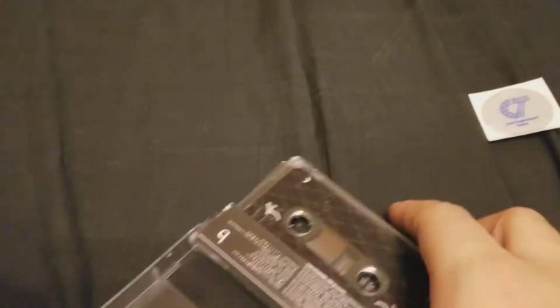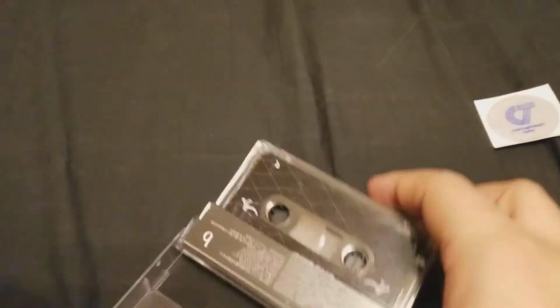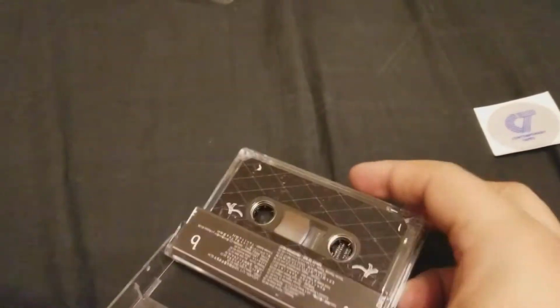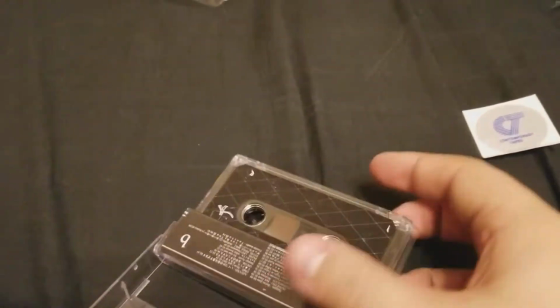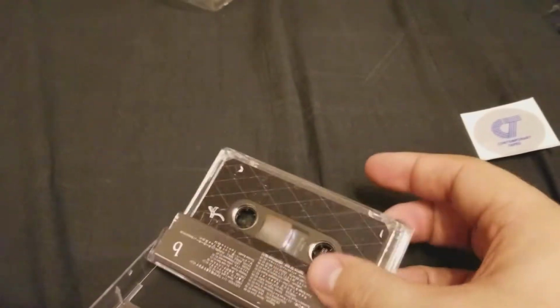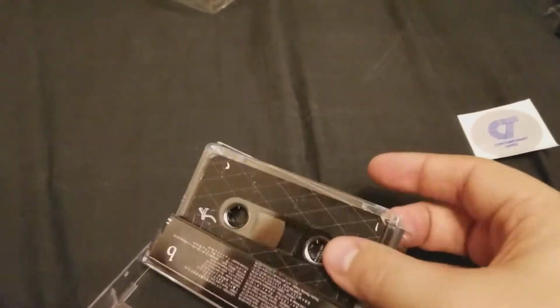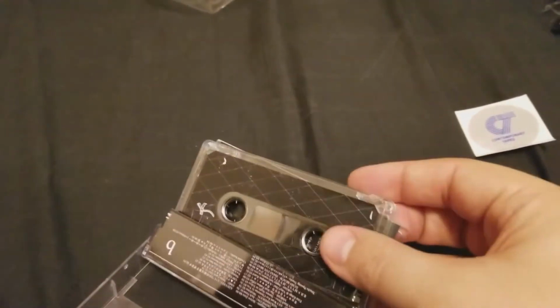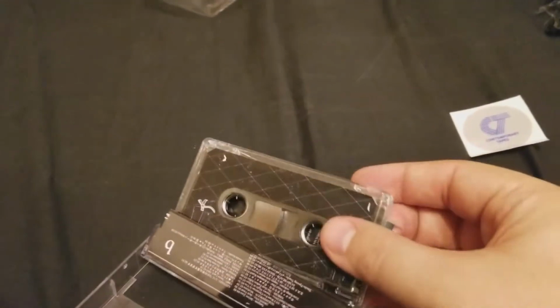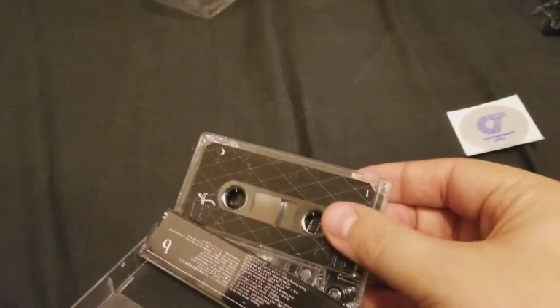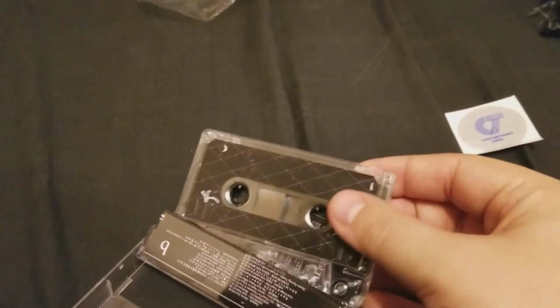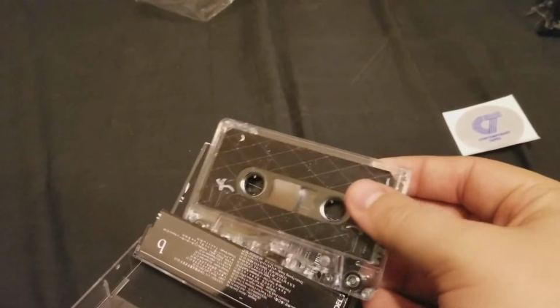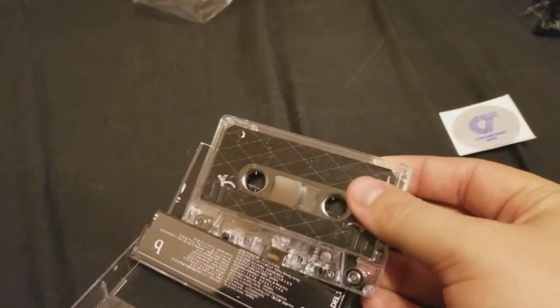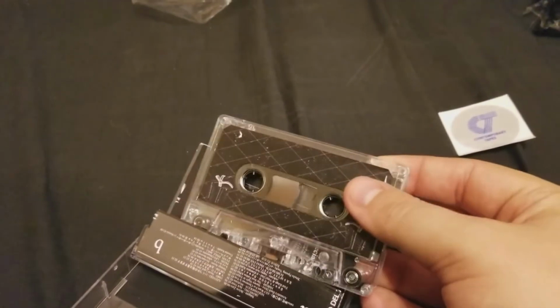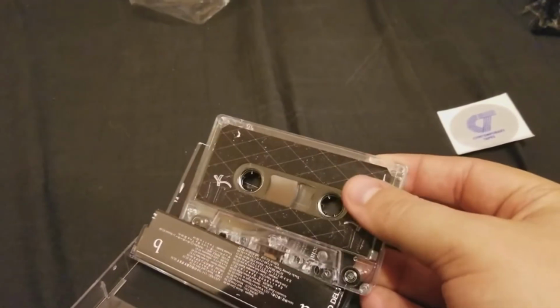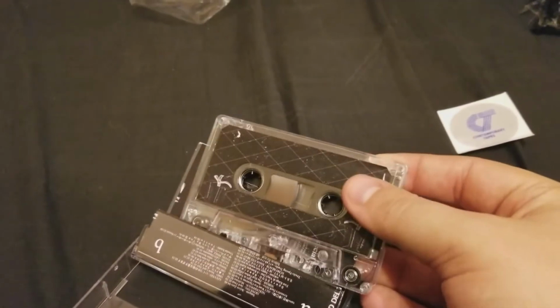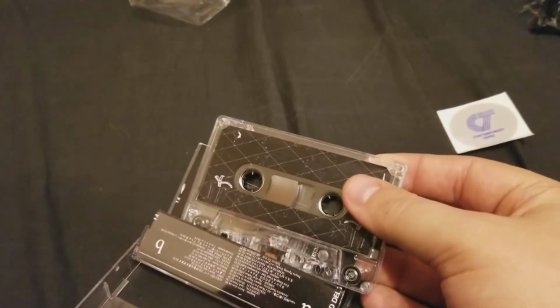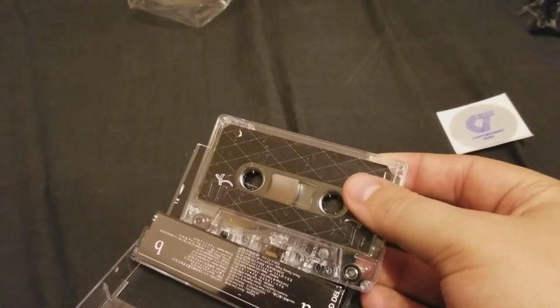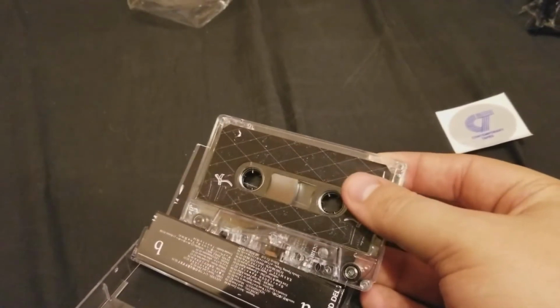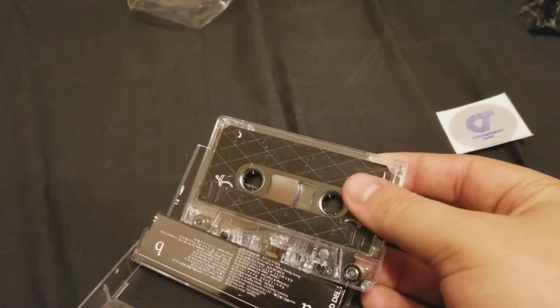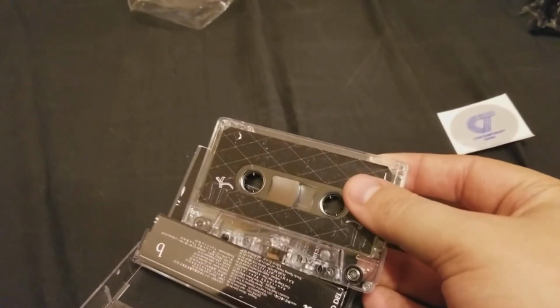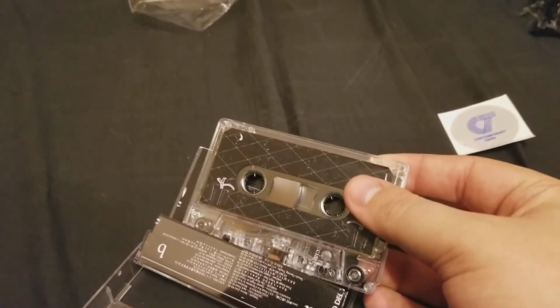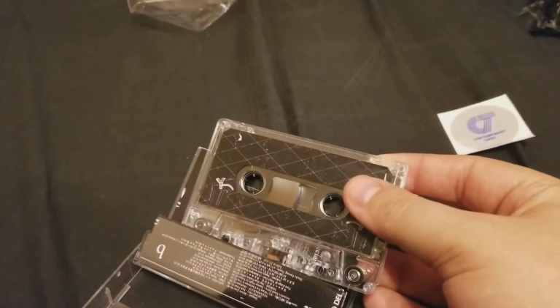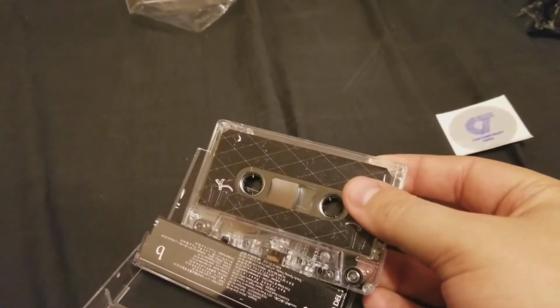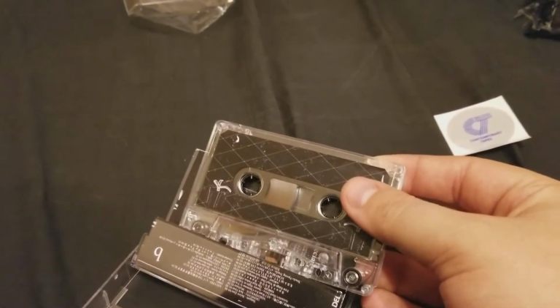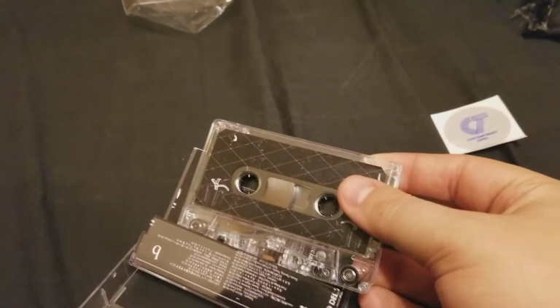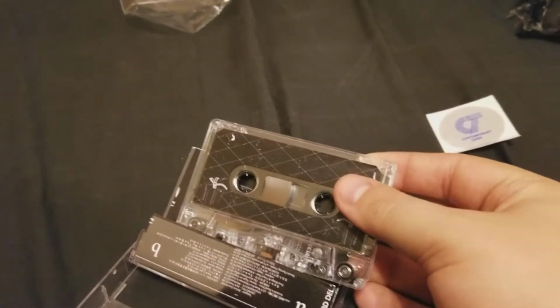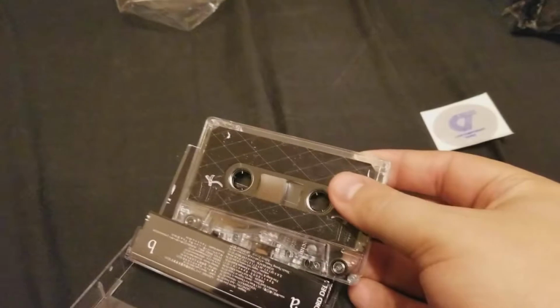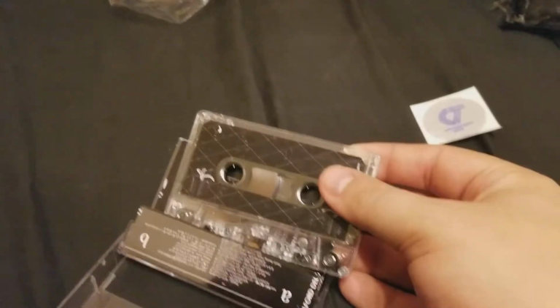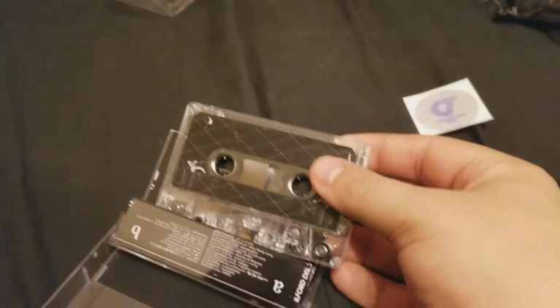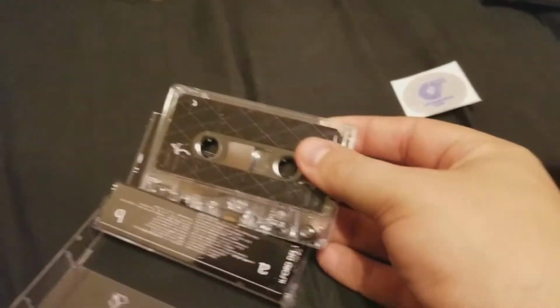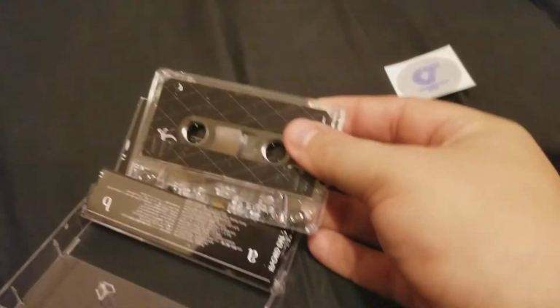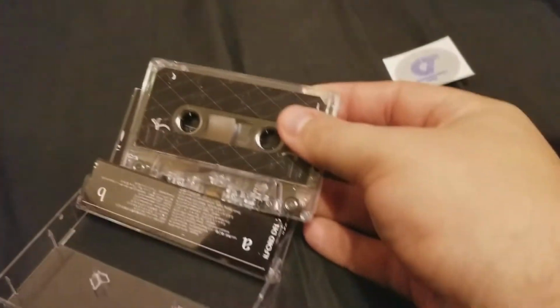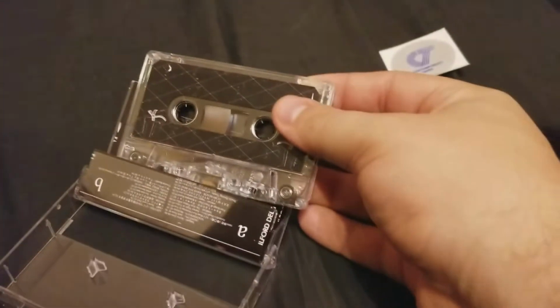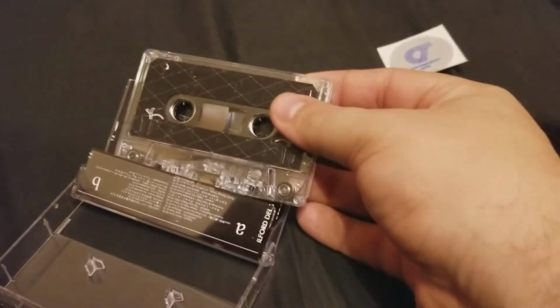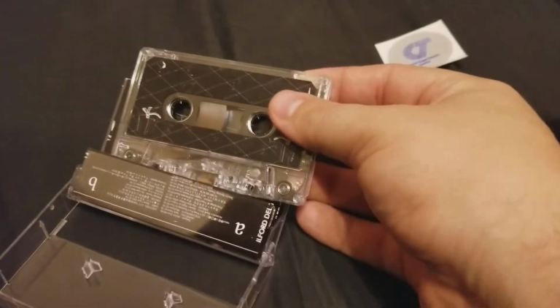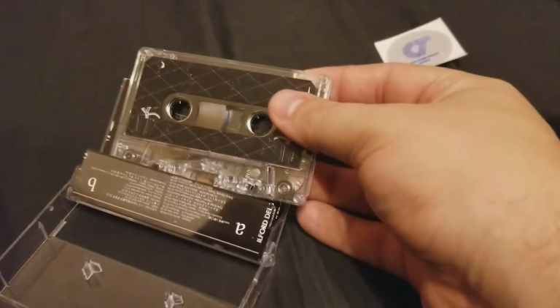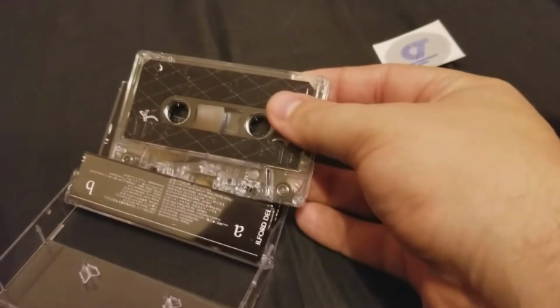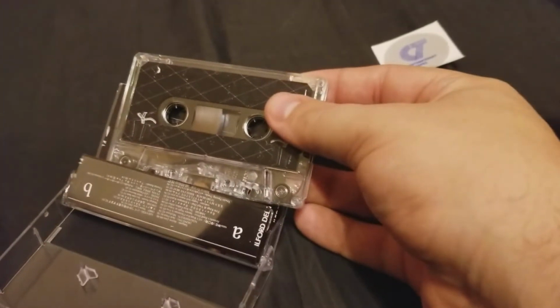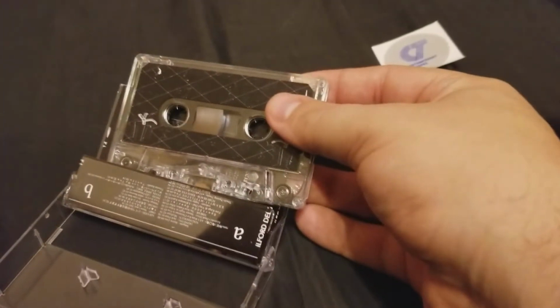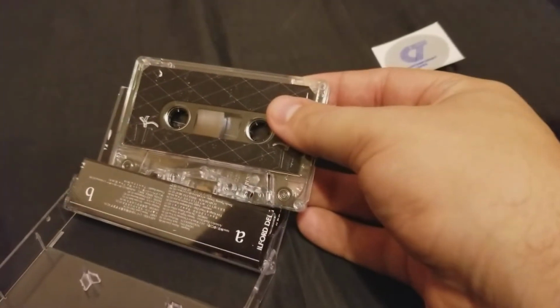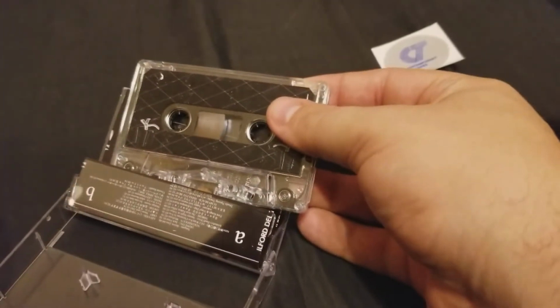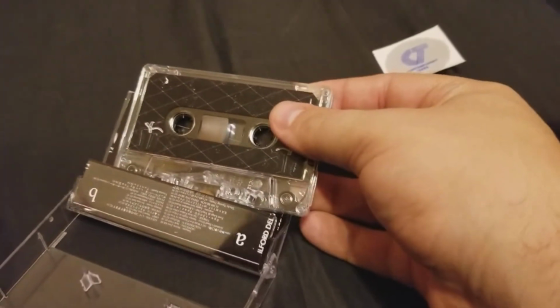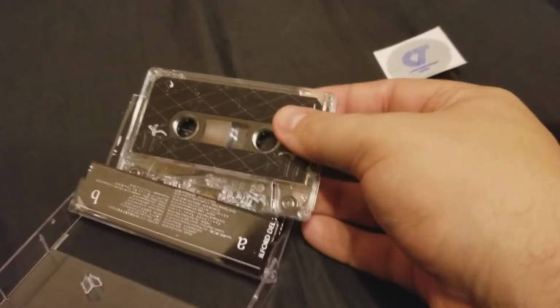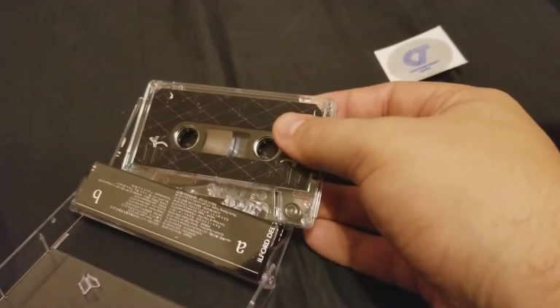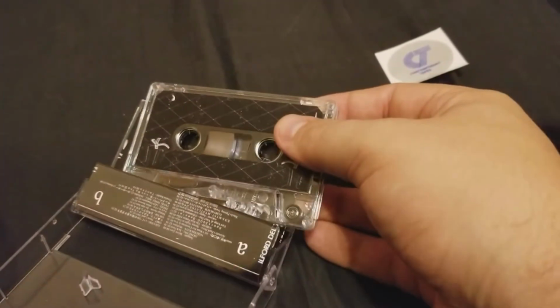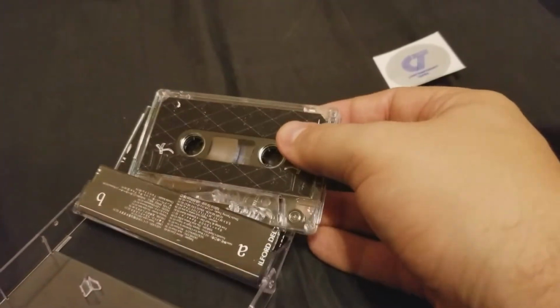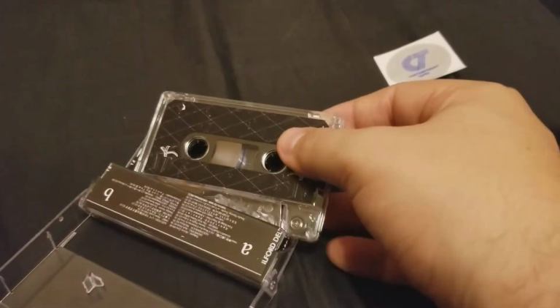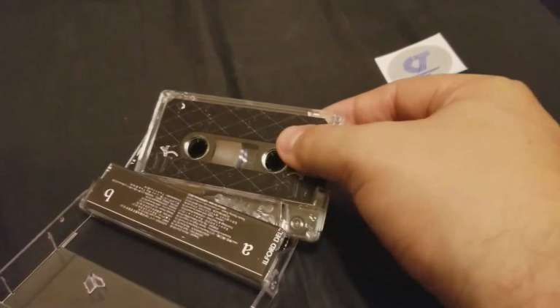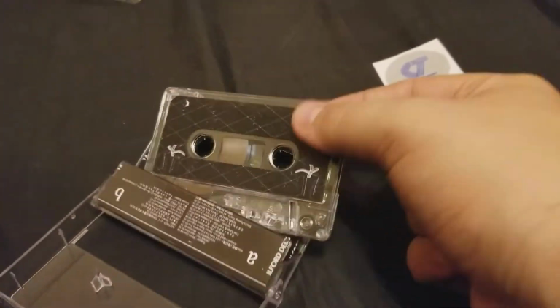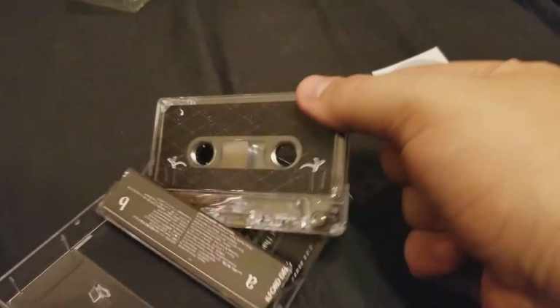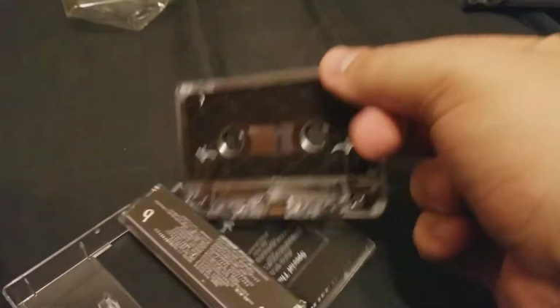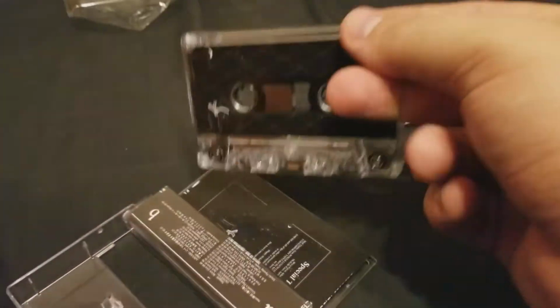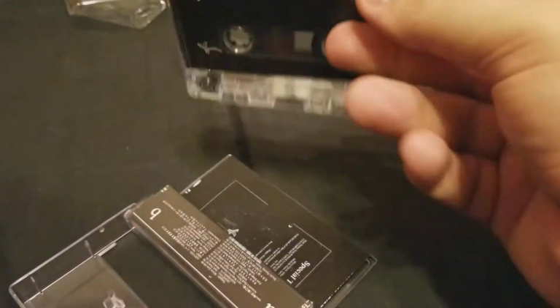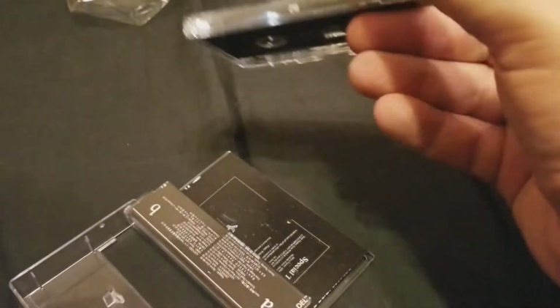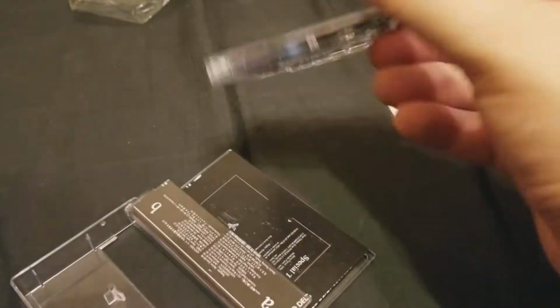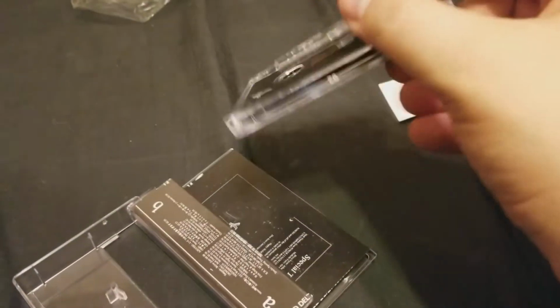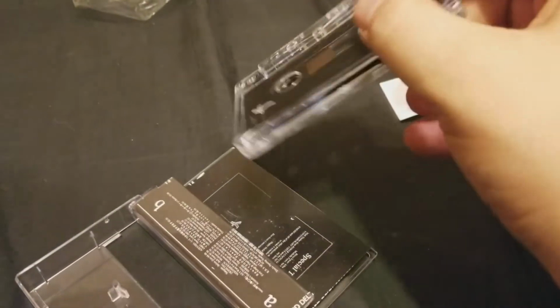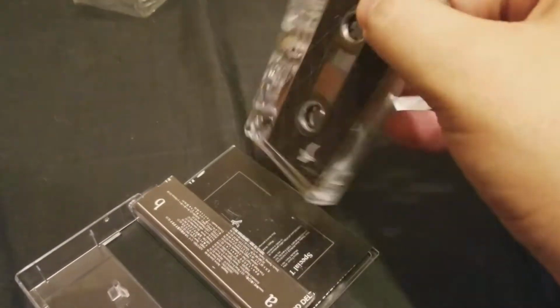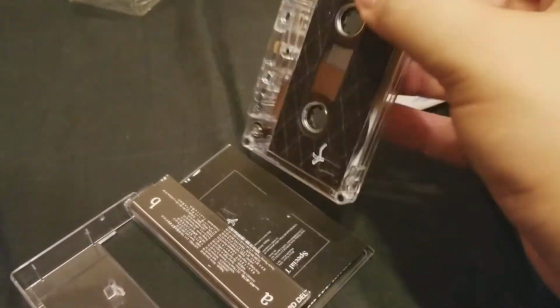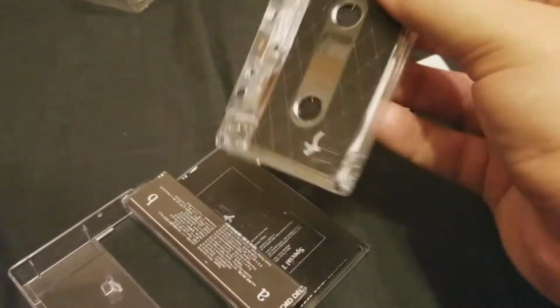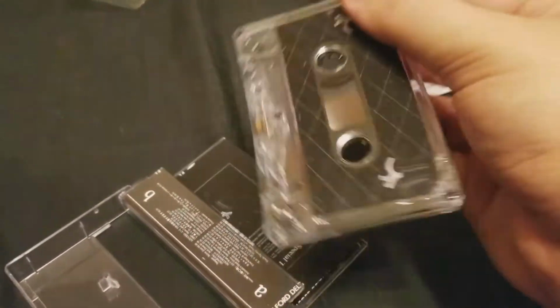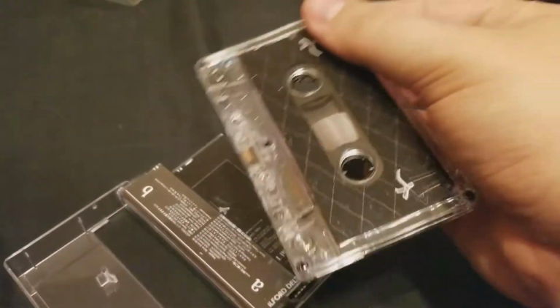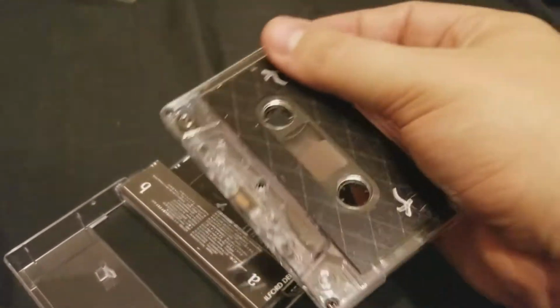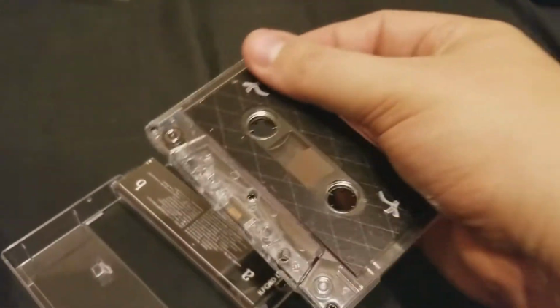If we pop it open, it looks nice. There's a big tape reel on there. This is probably kind of a long album, which is cool.